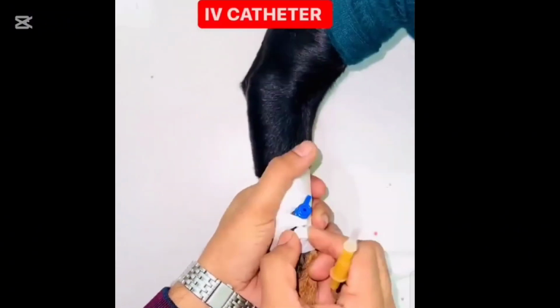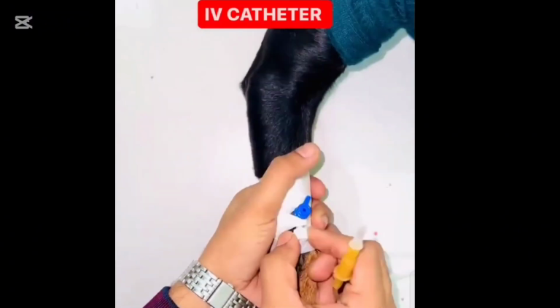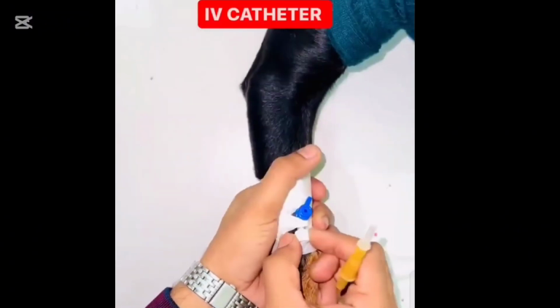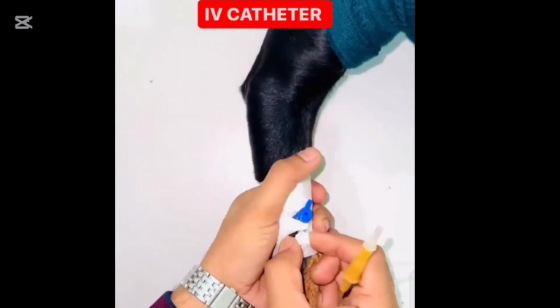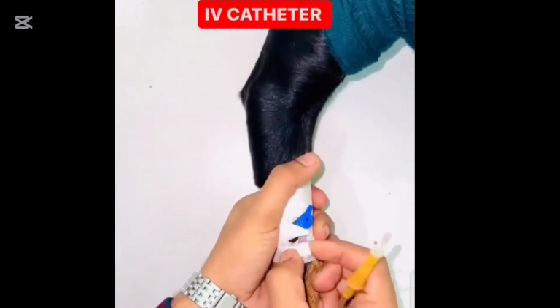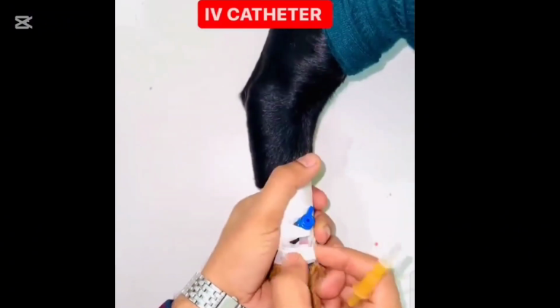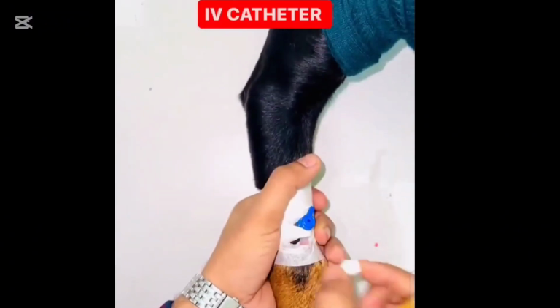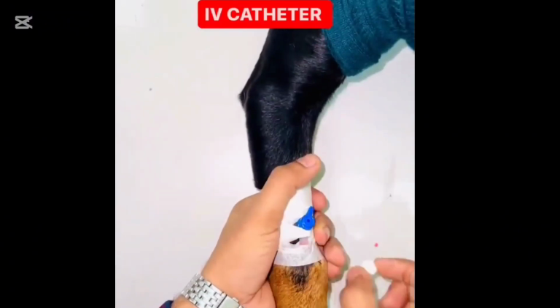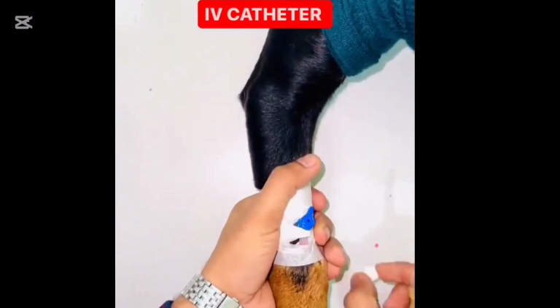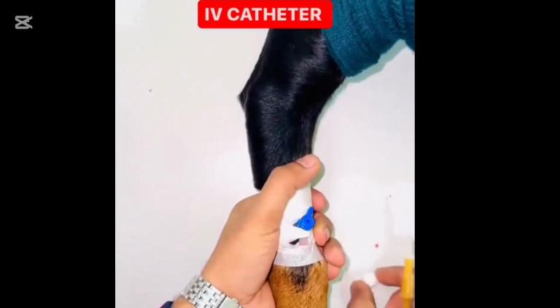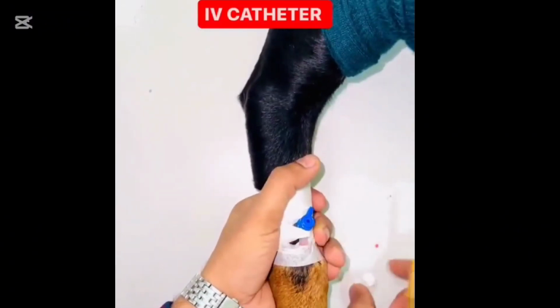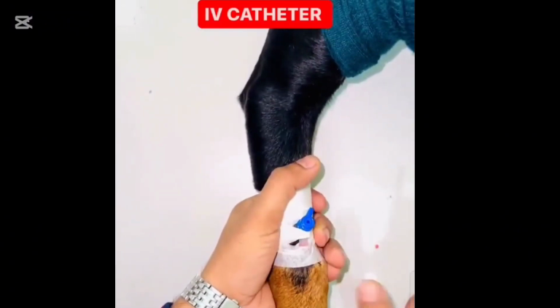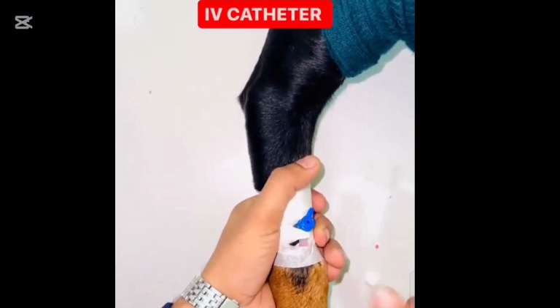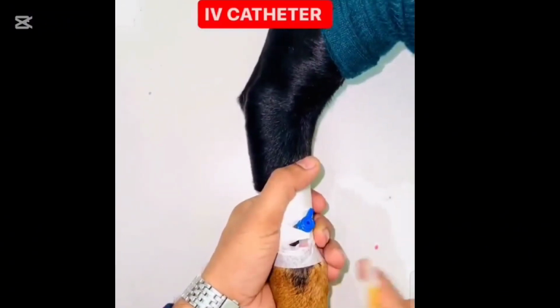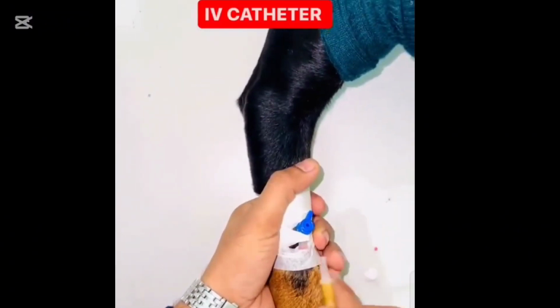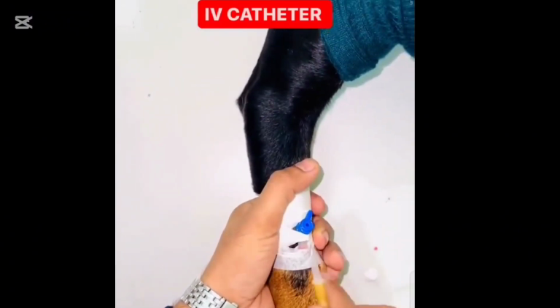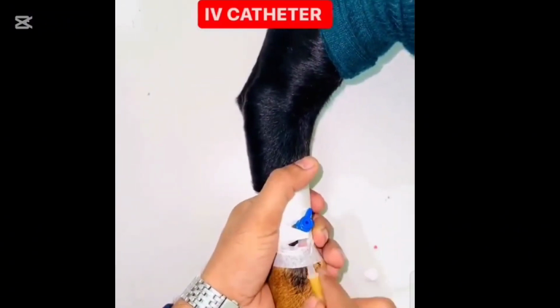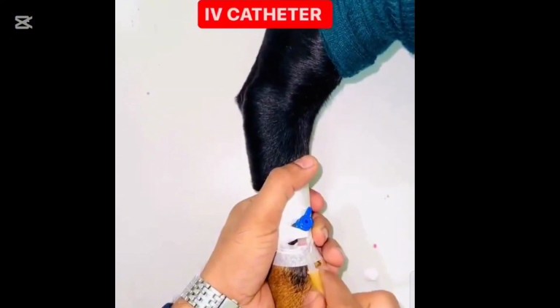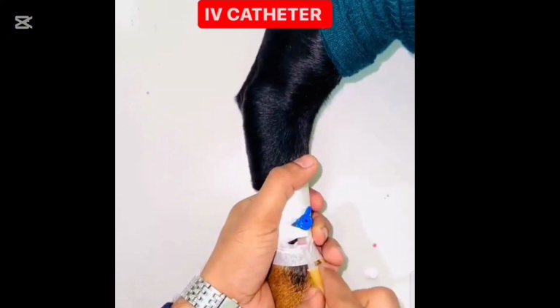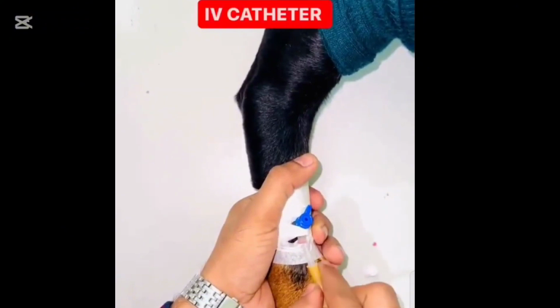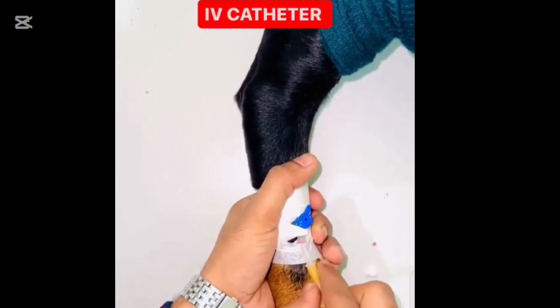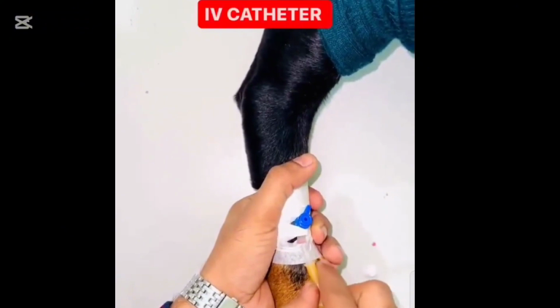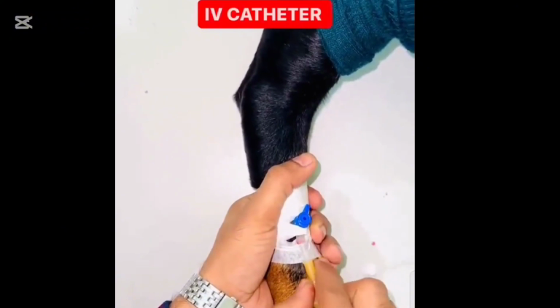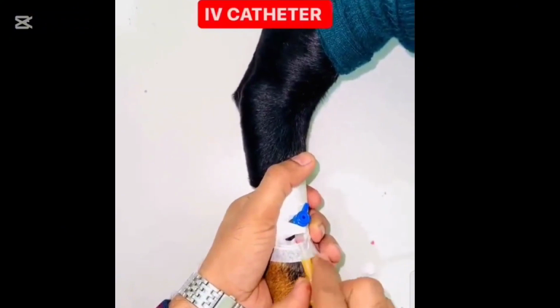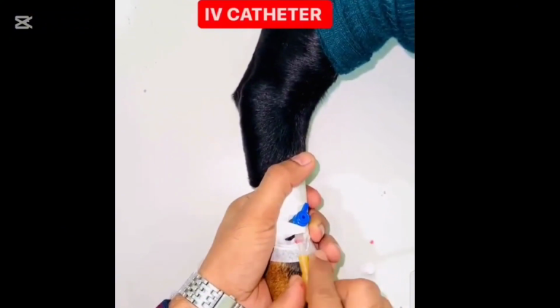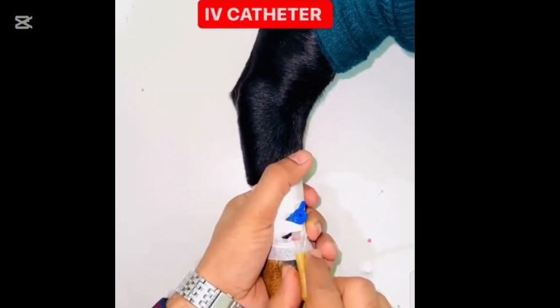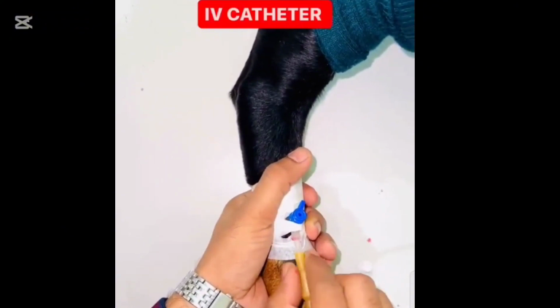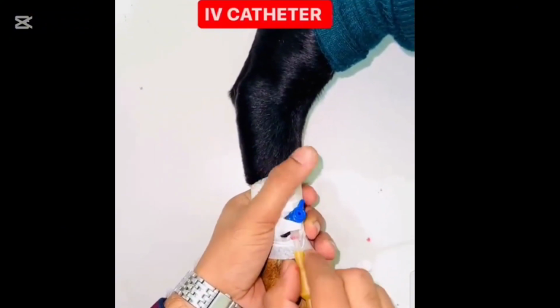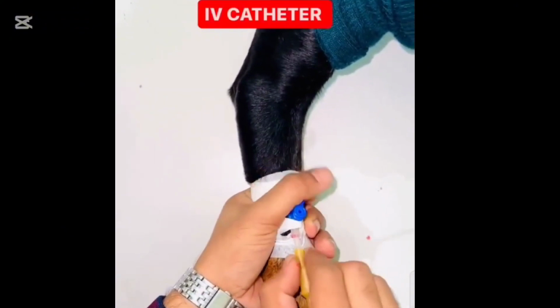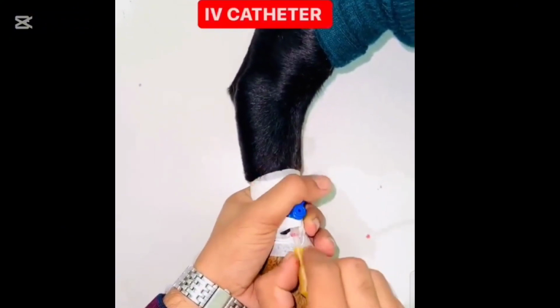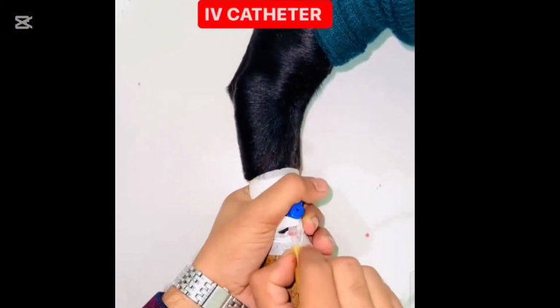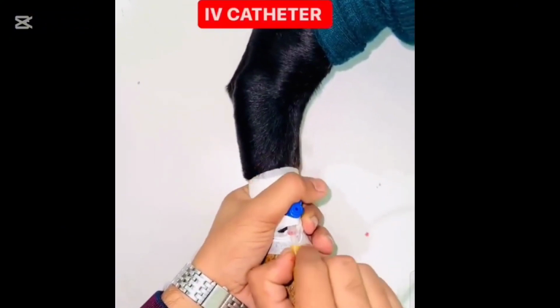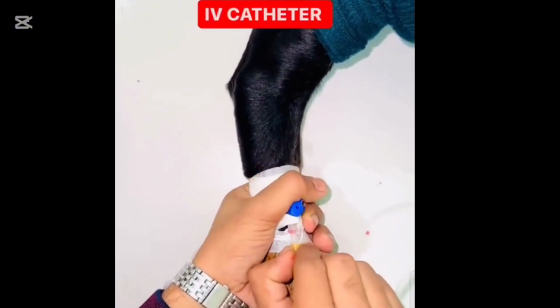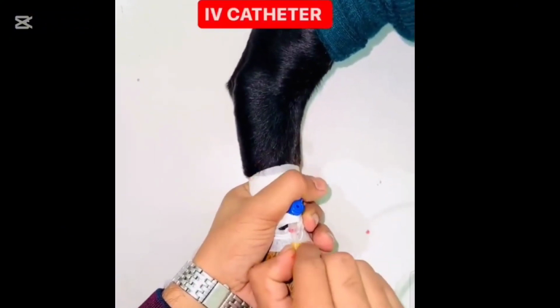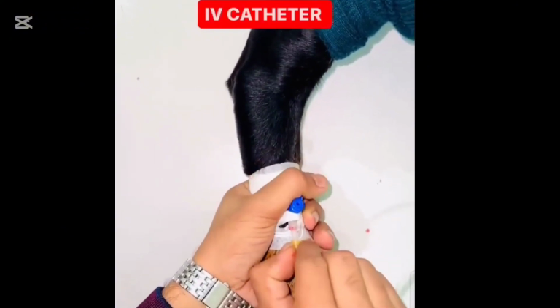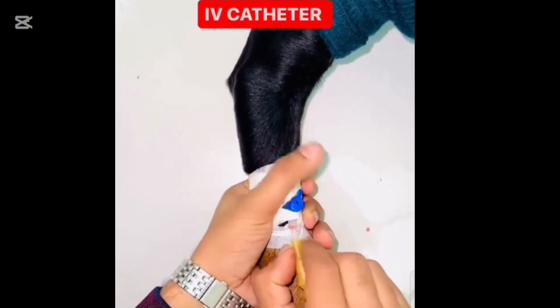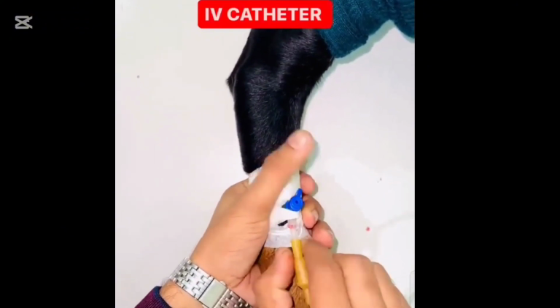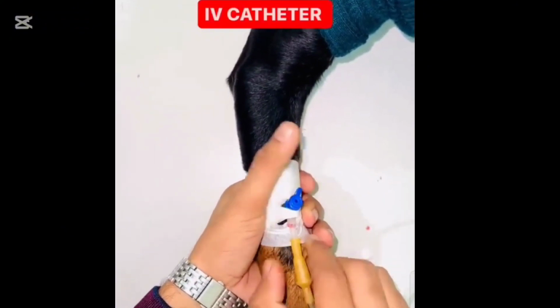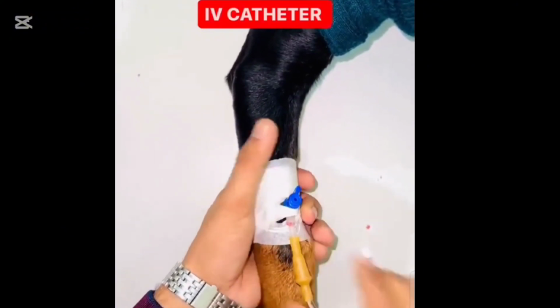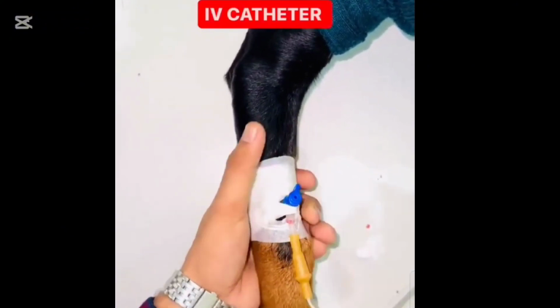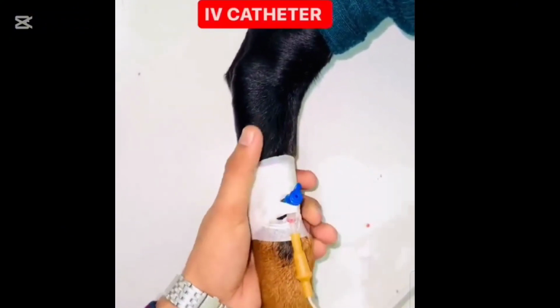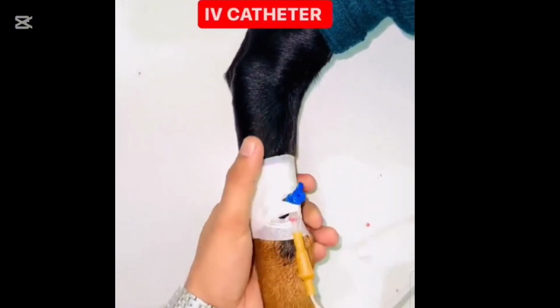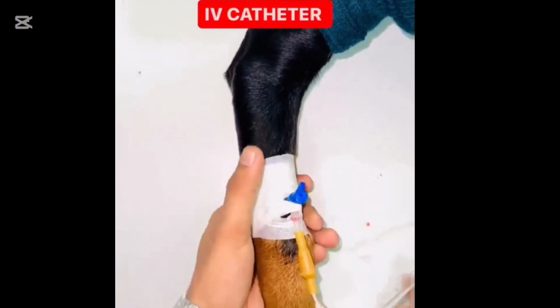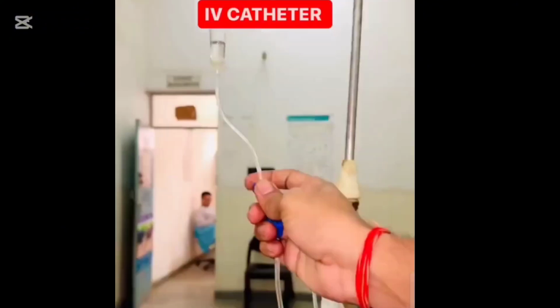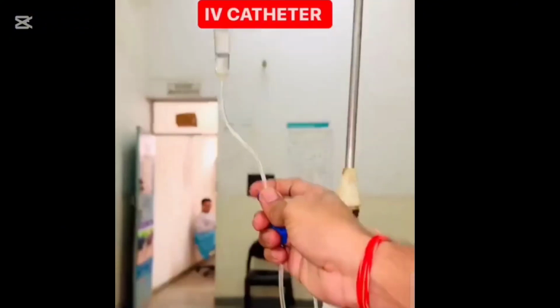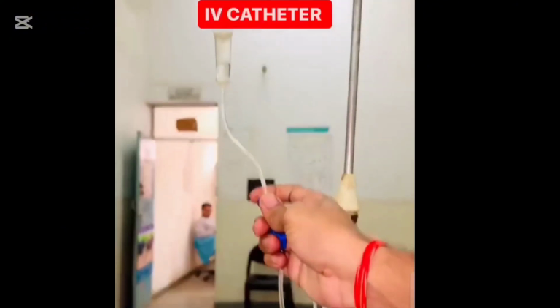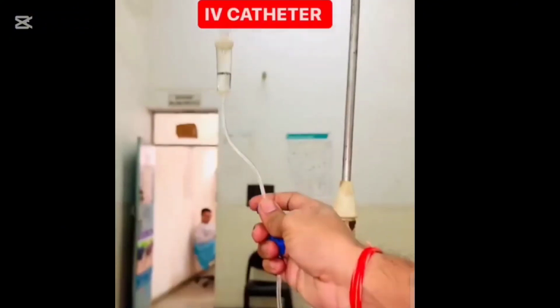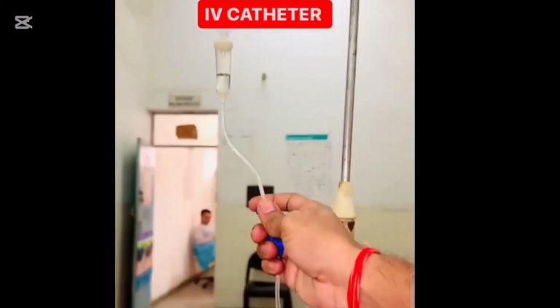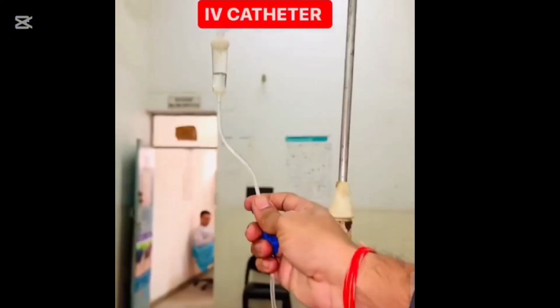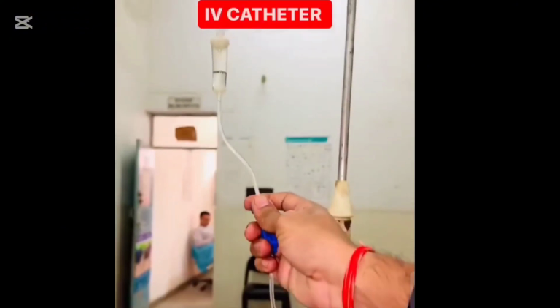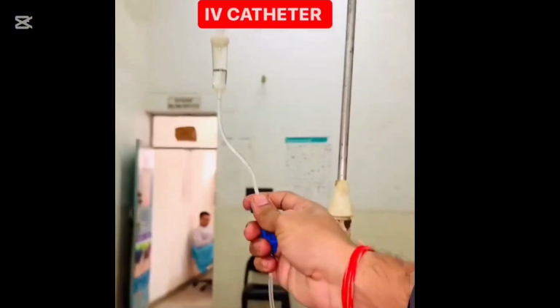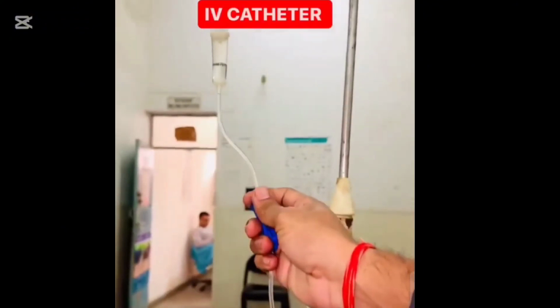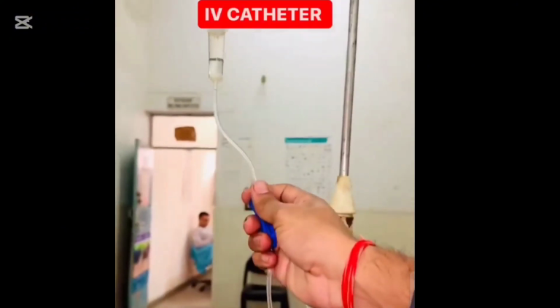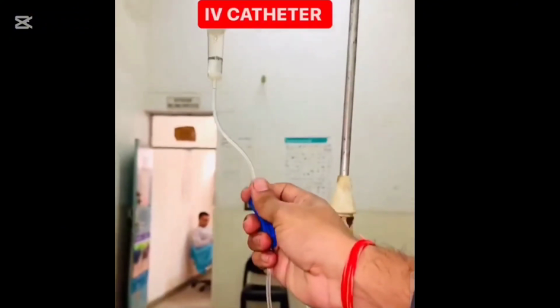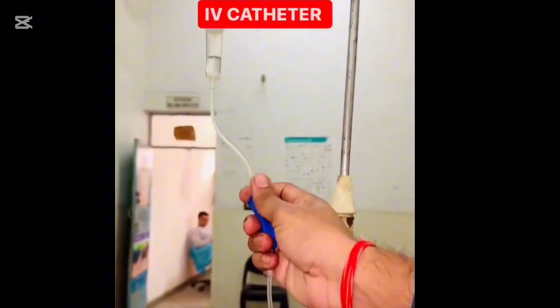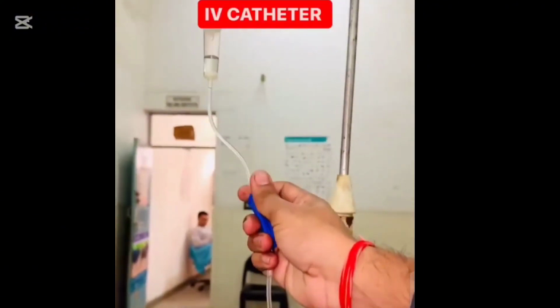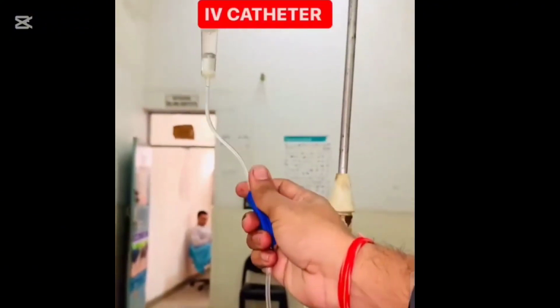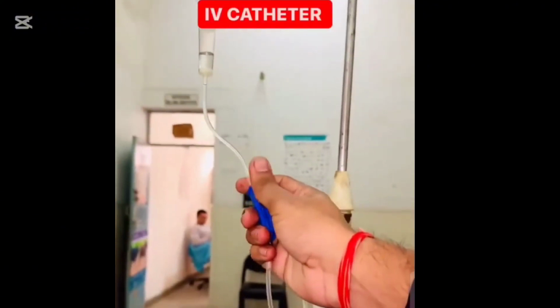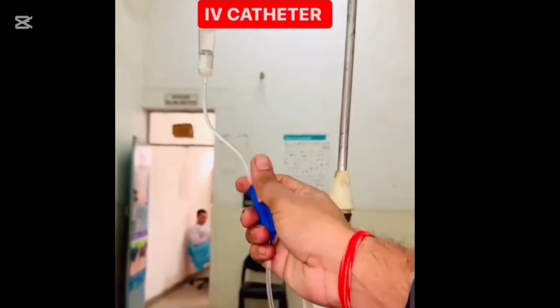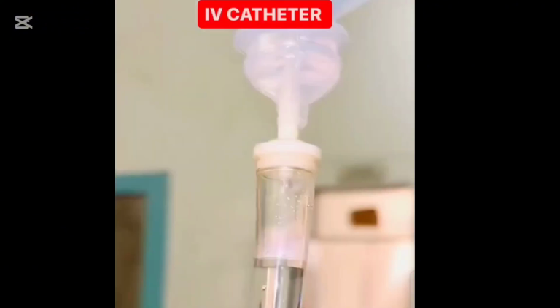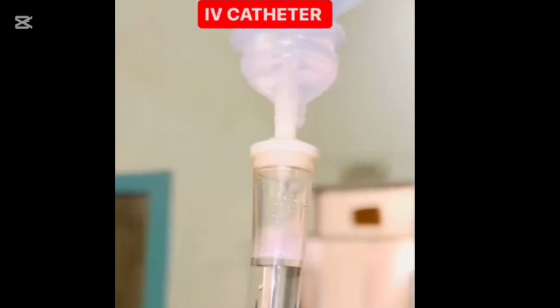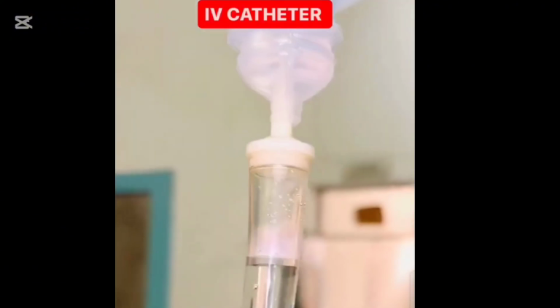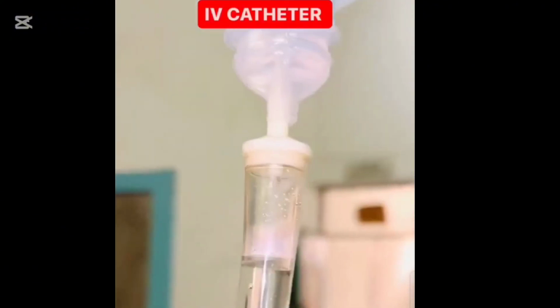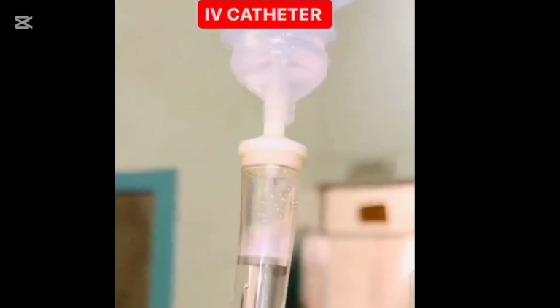Finally, flush the catheter with saline to ensure it's patent and functioning properly. Check for any signs of swelling or leakage.